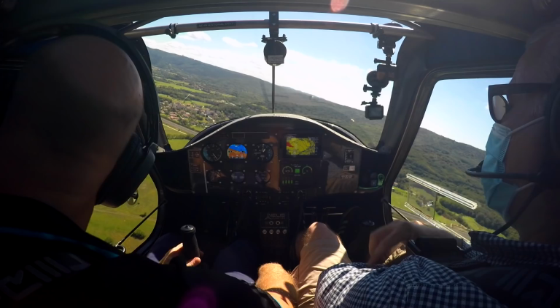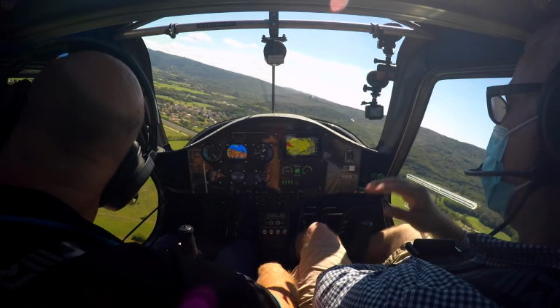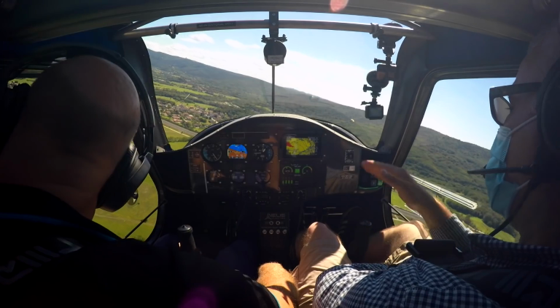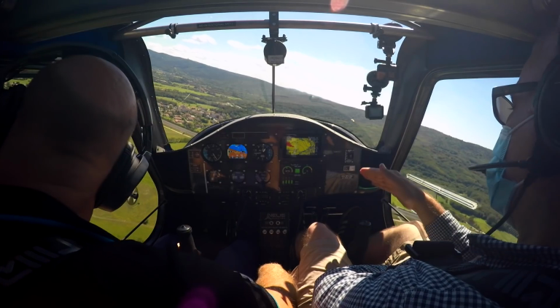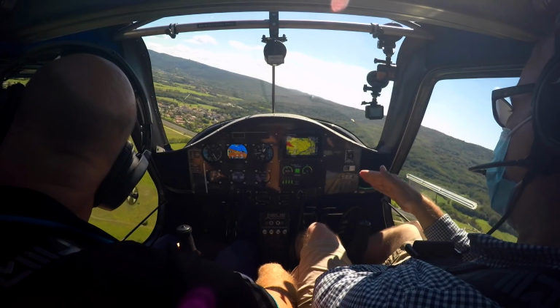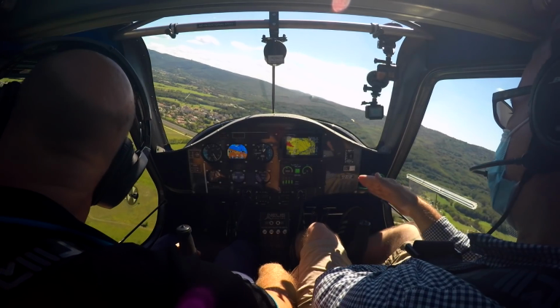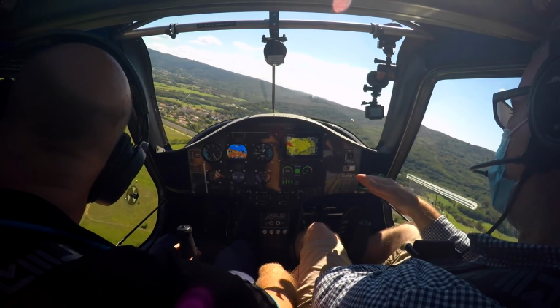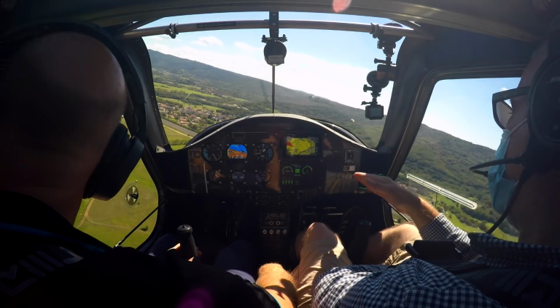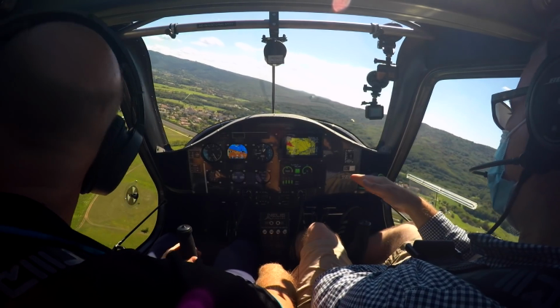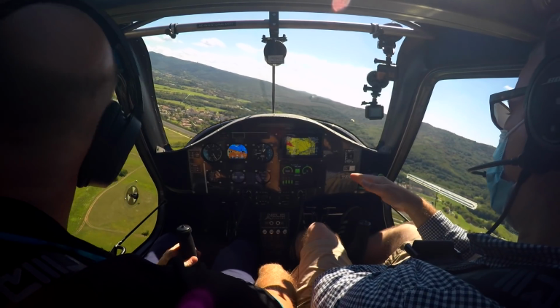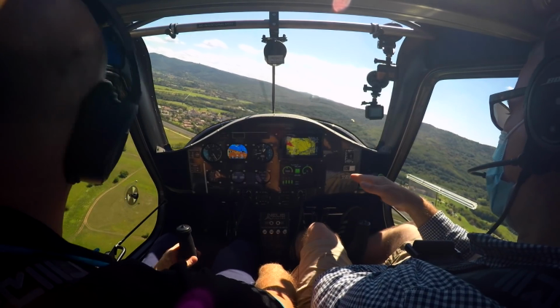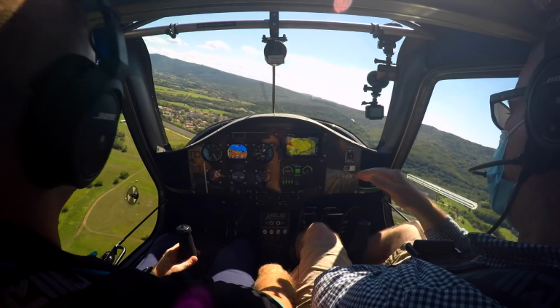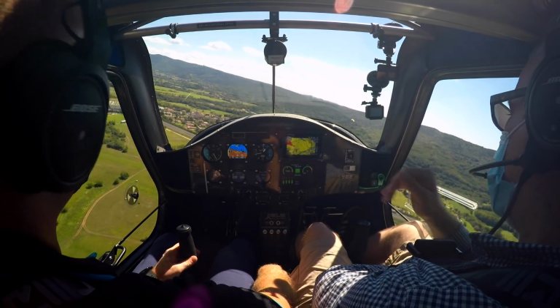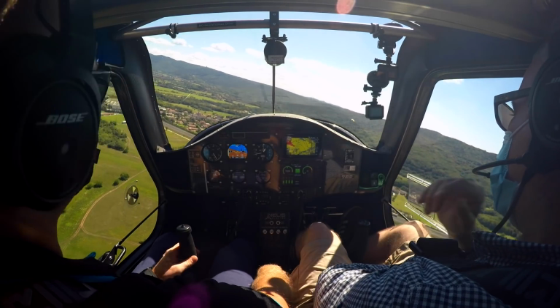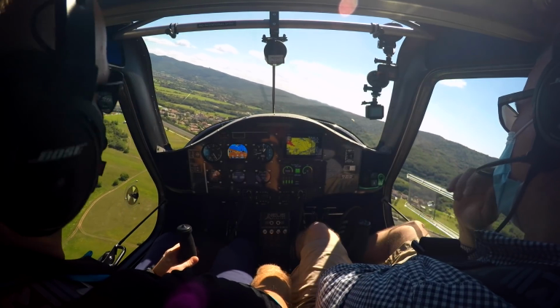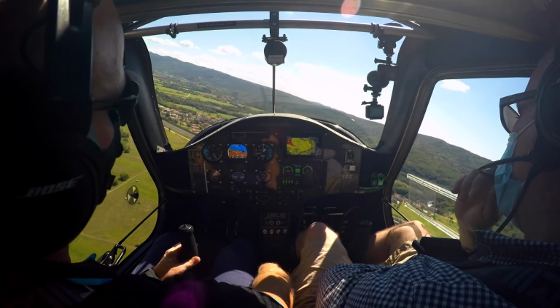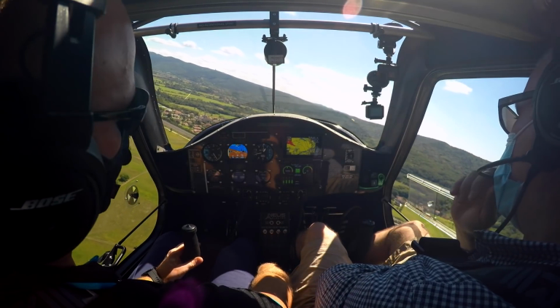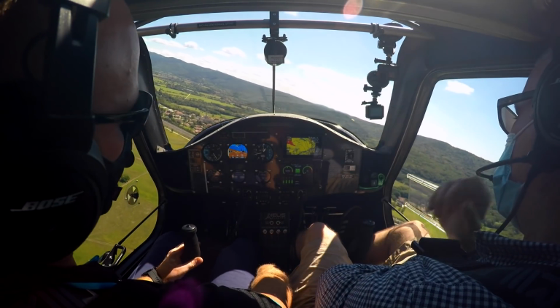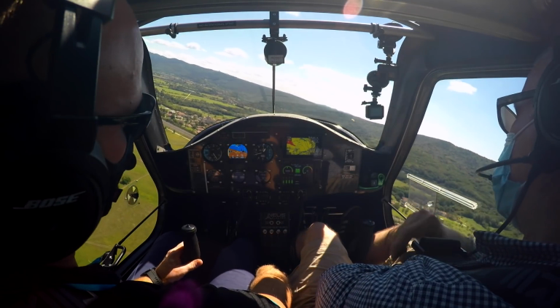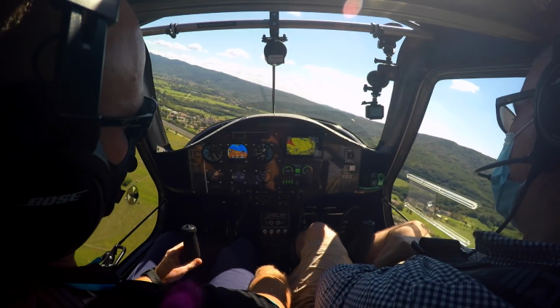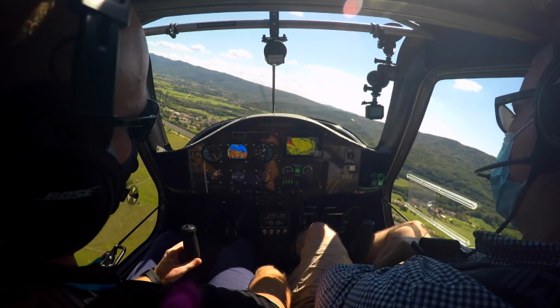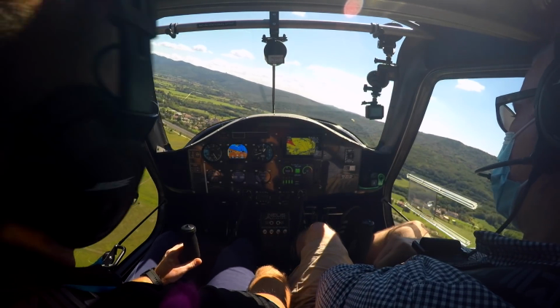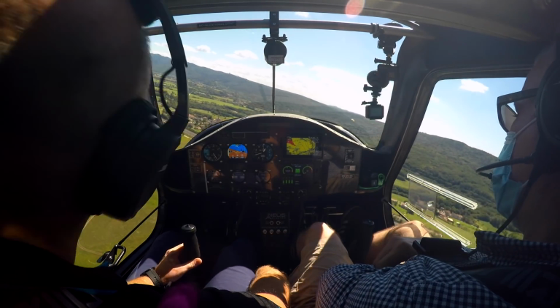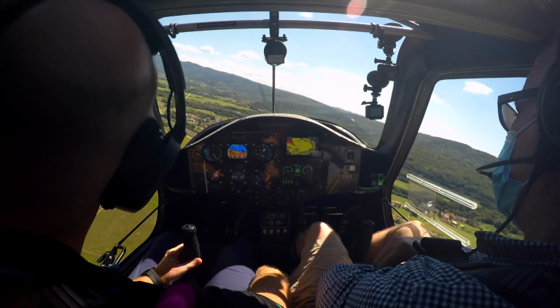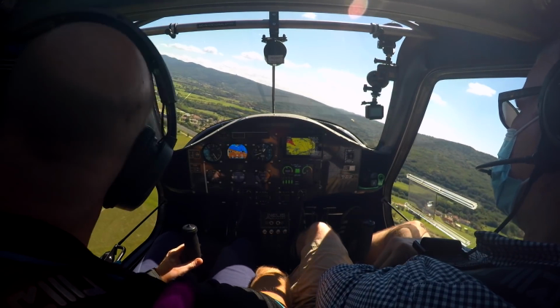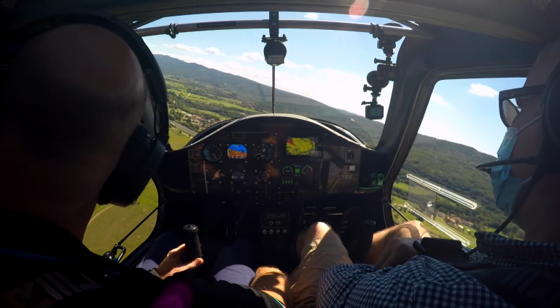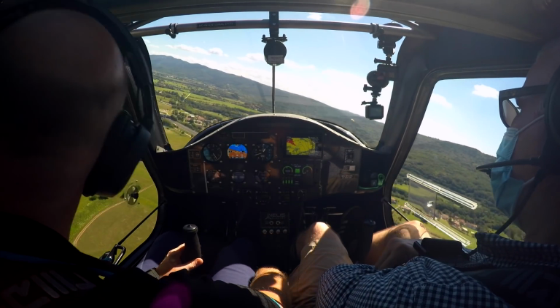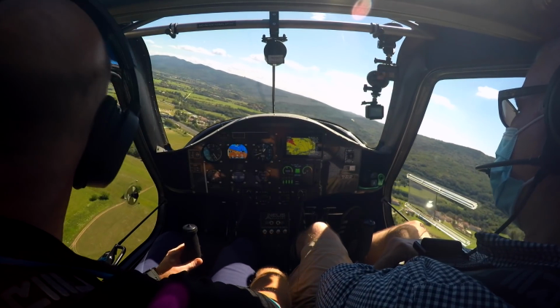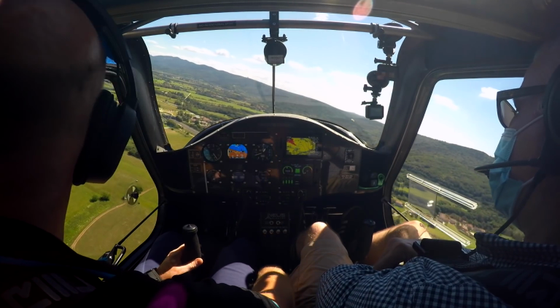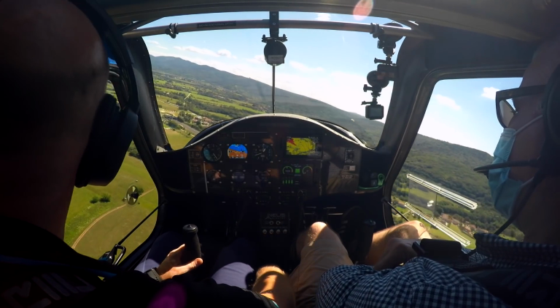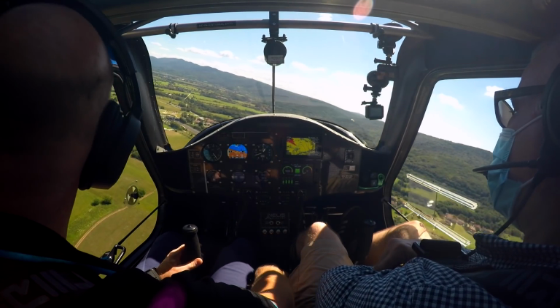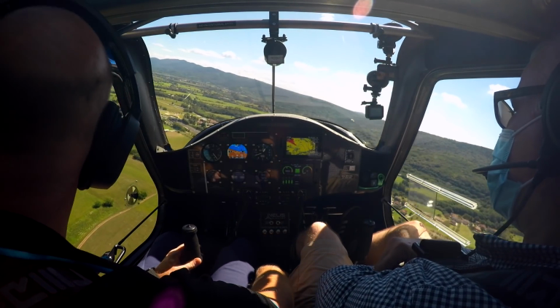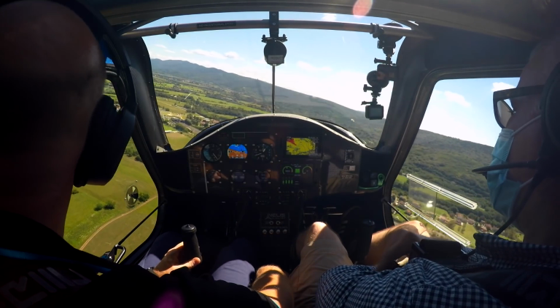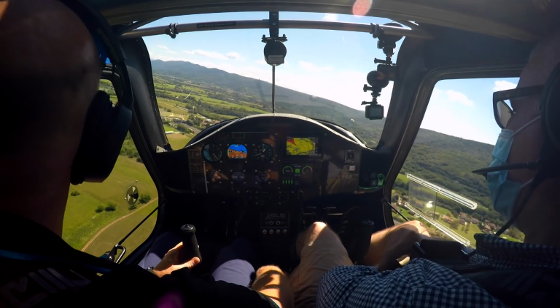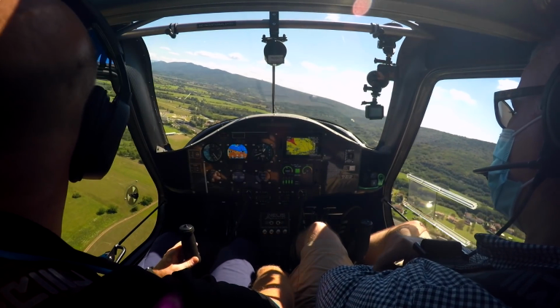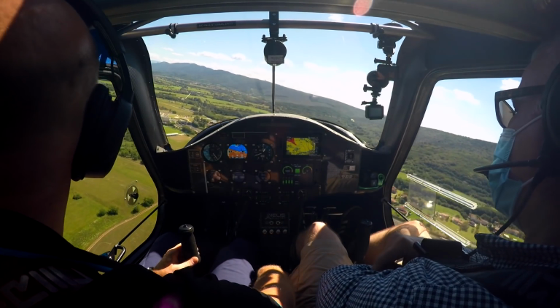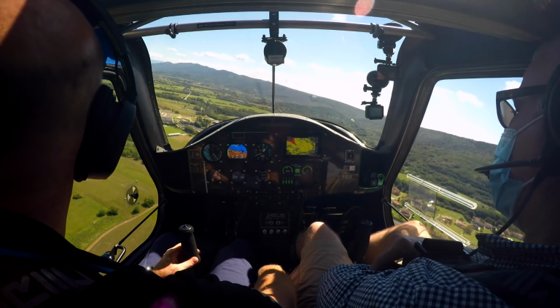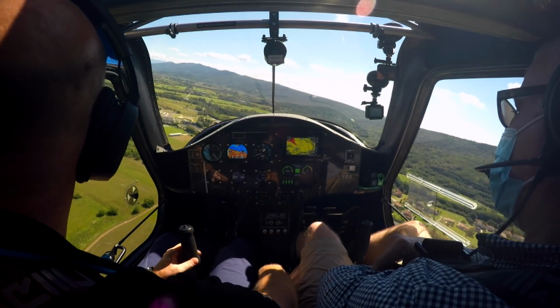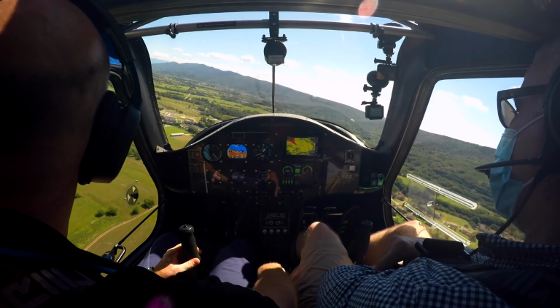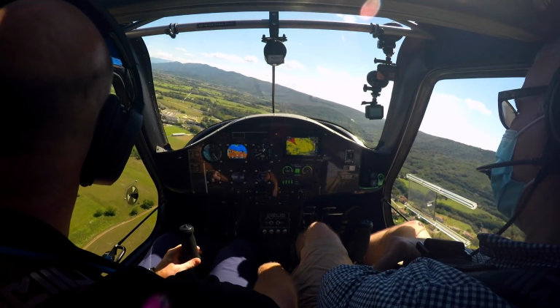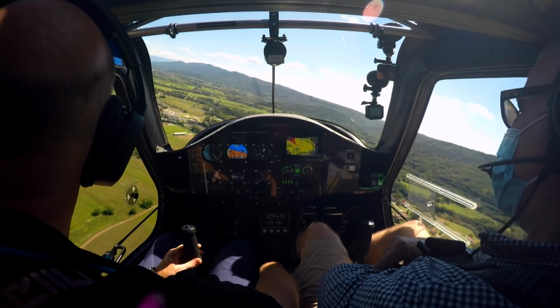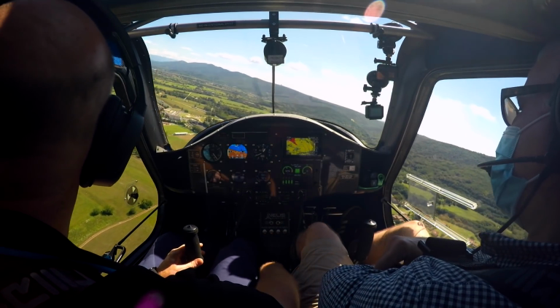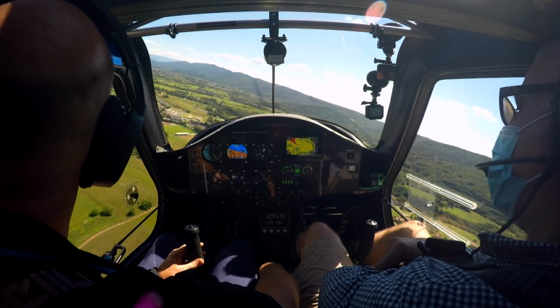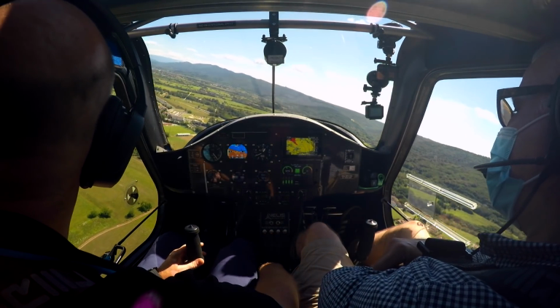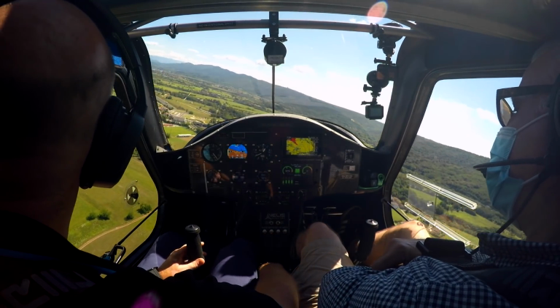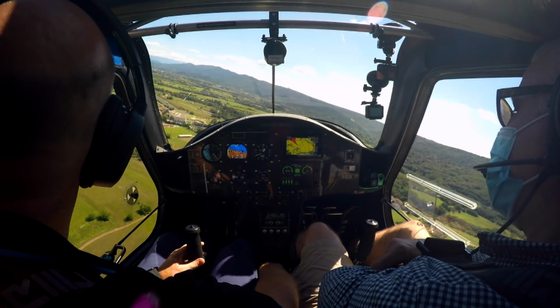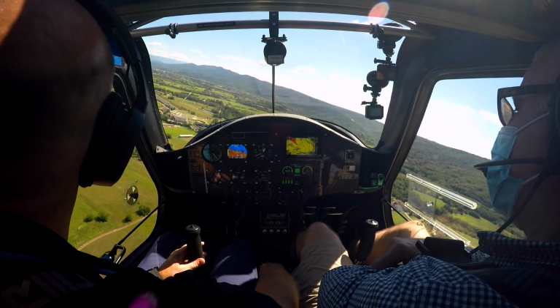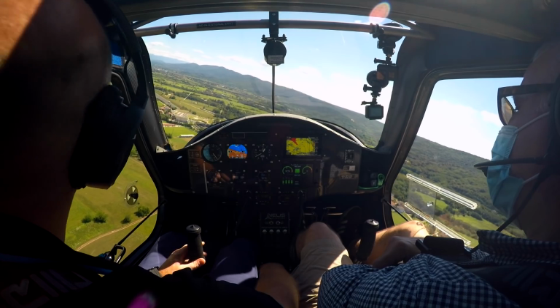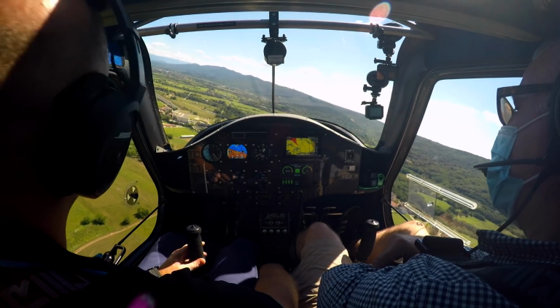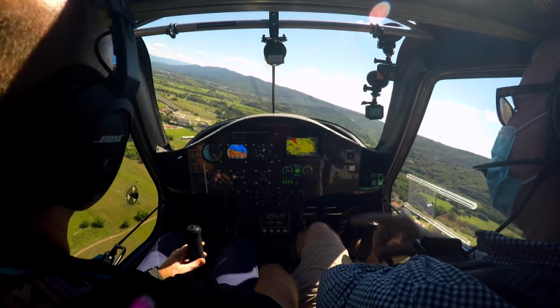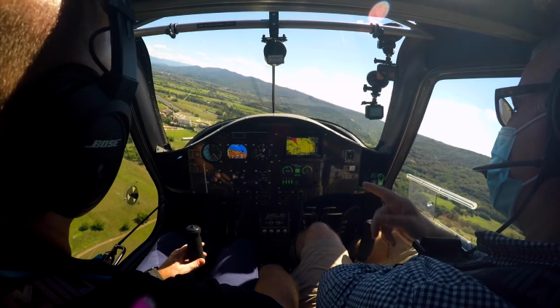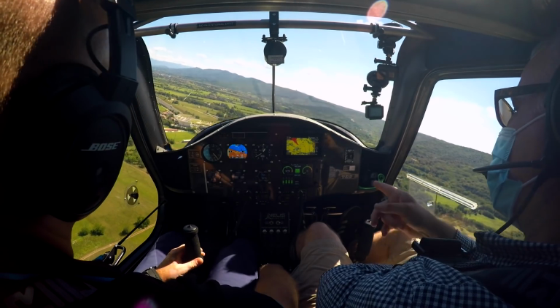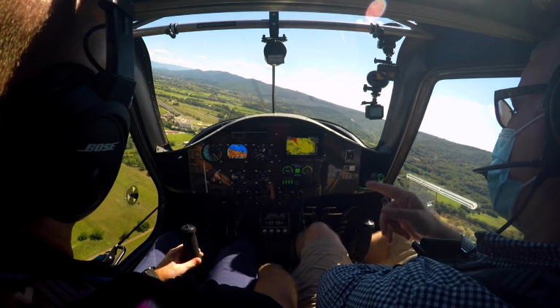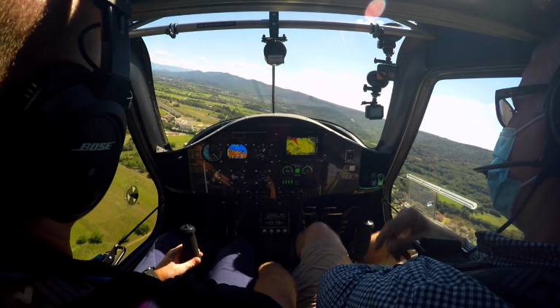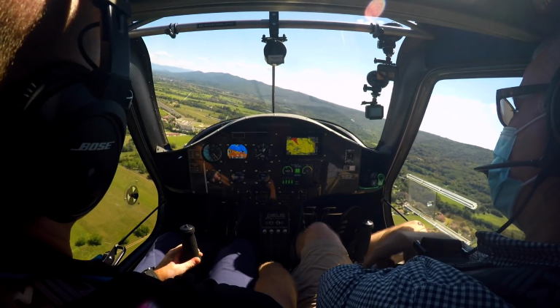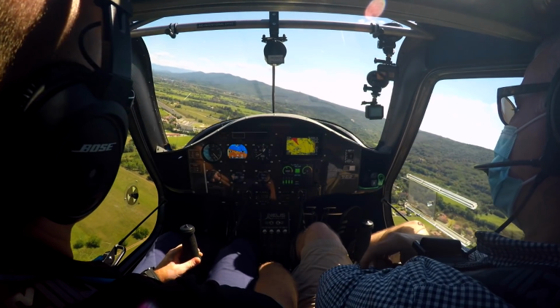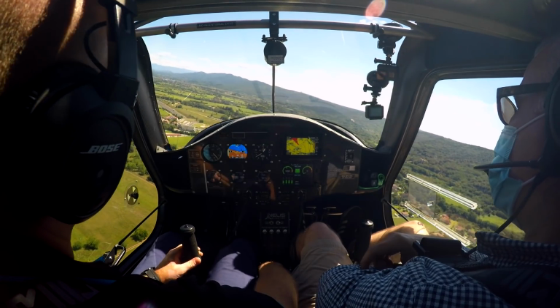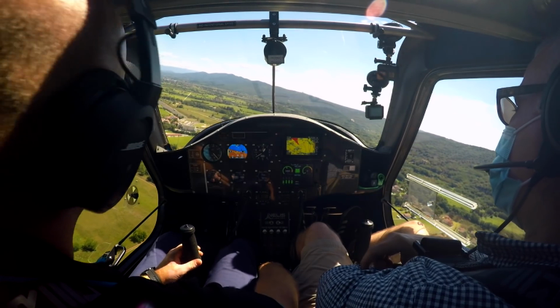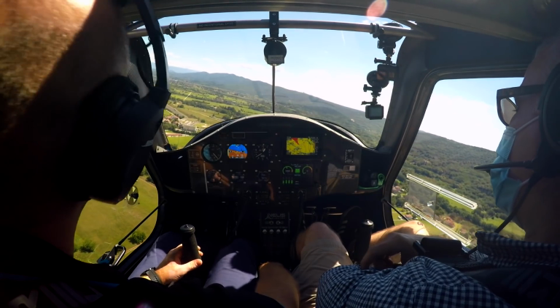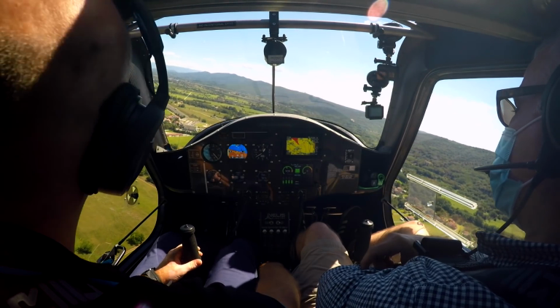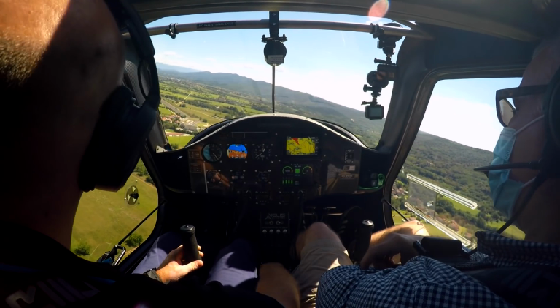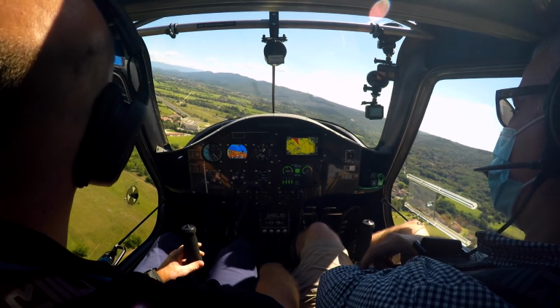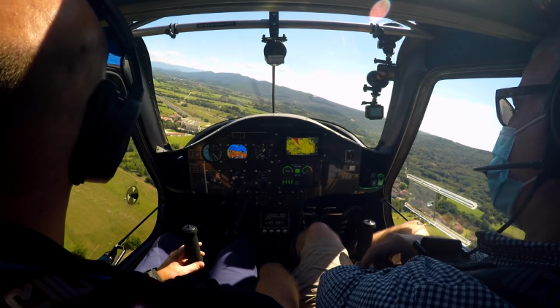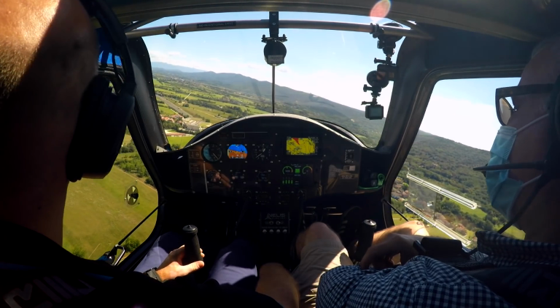We're not using any power now at all — at this moment in time we're in a glide. It says zero kilowatts.